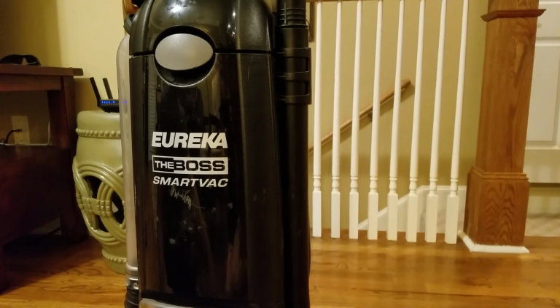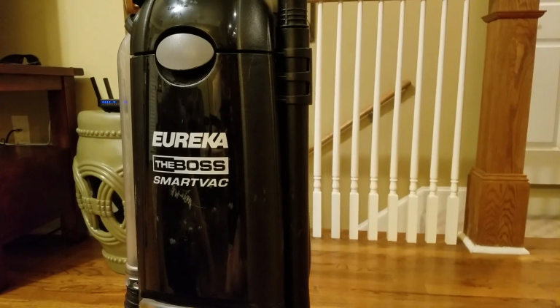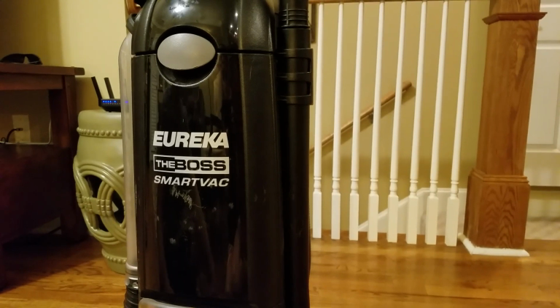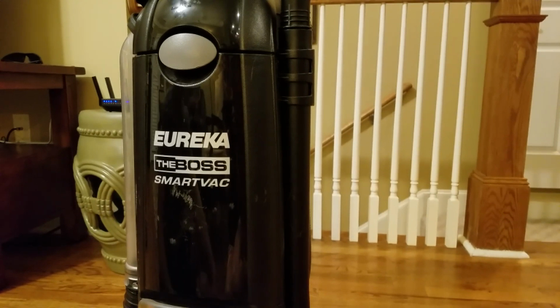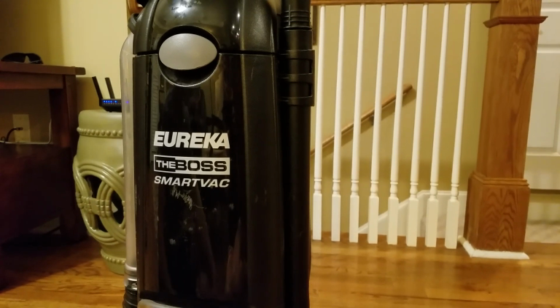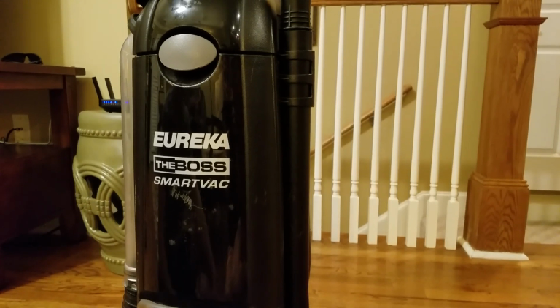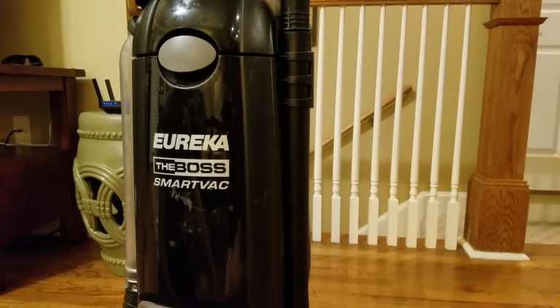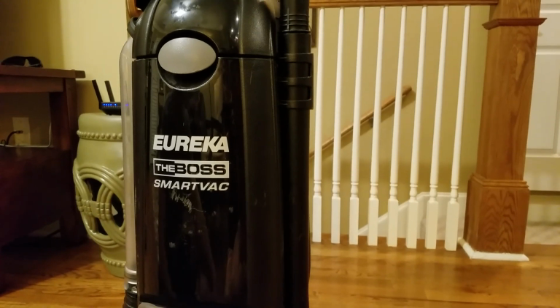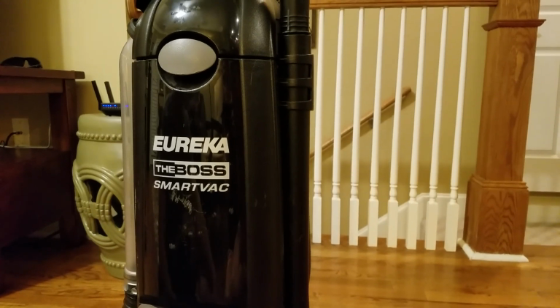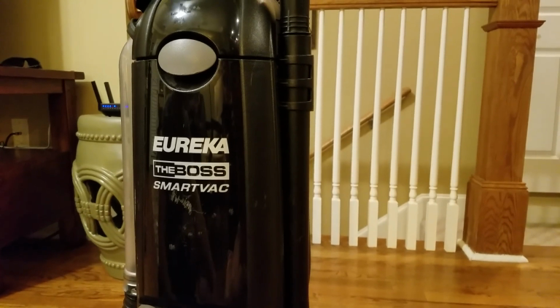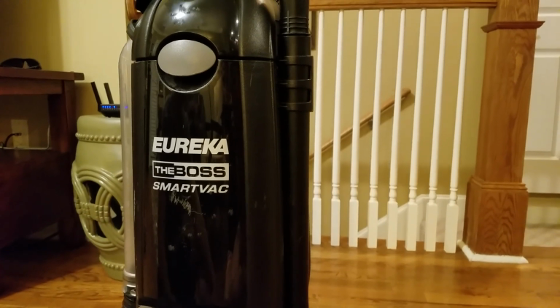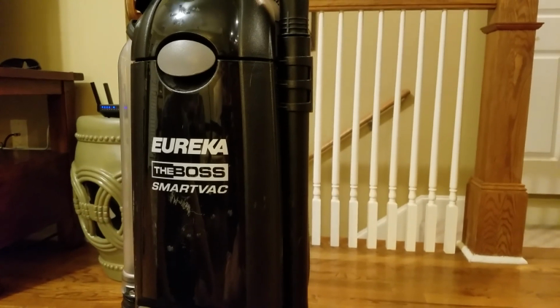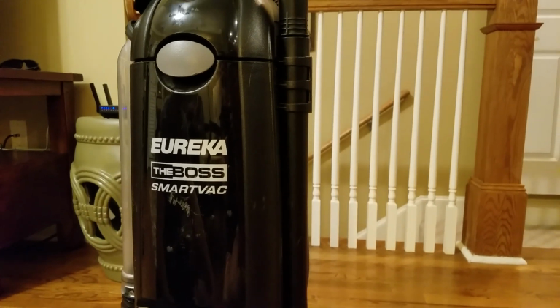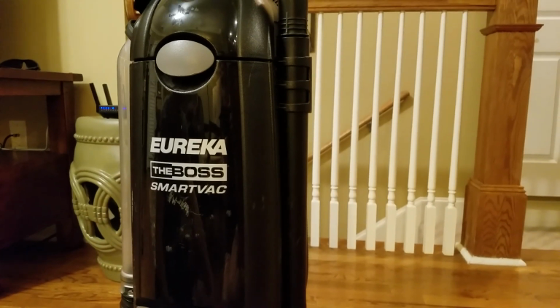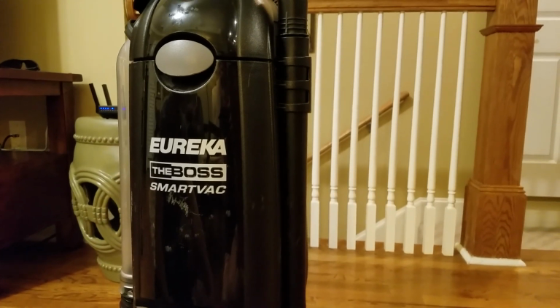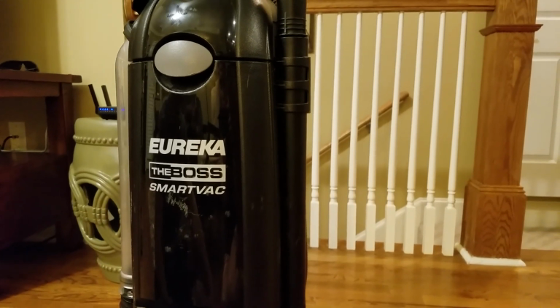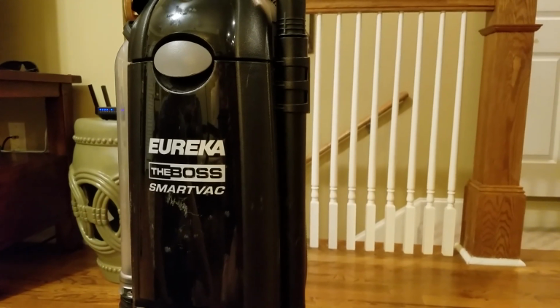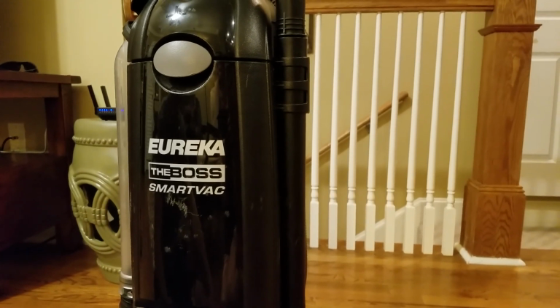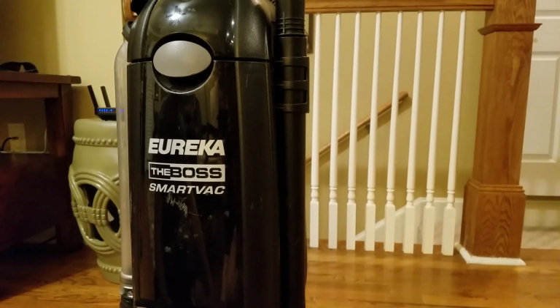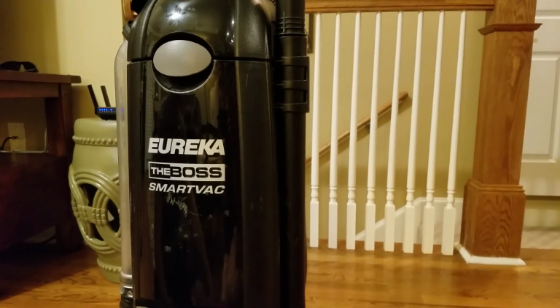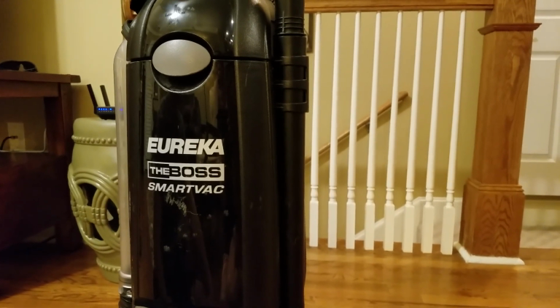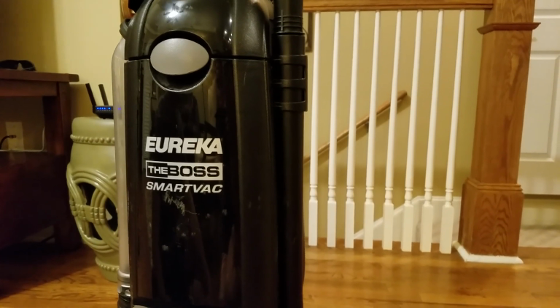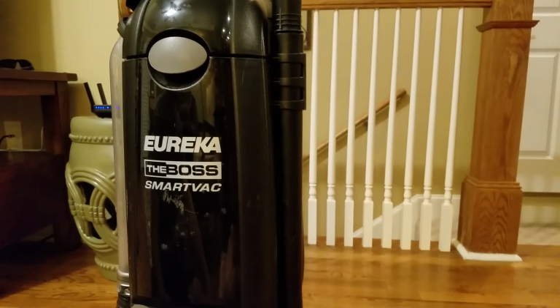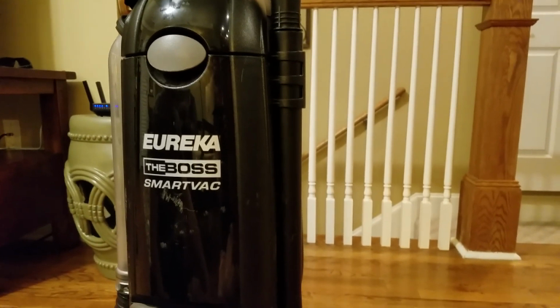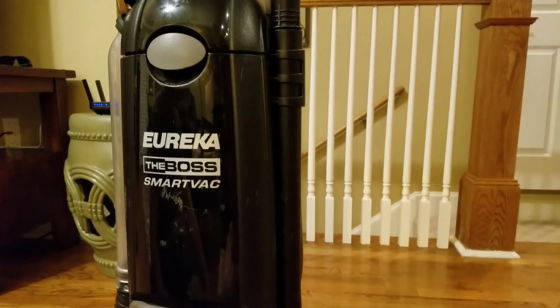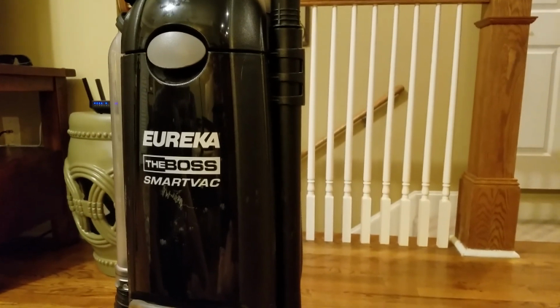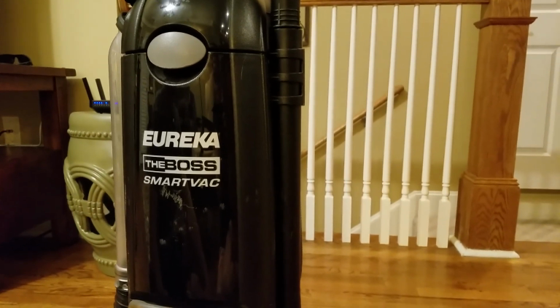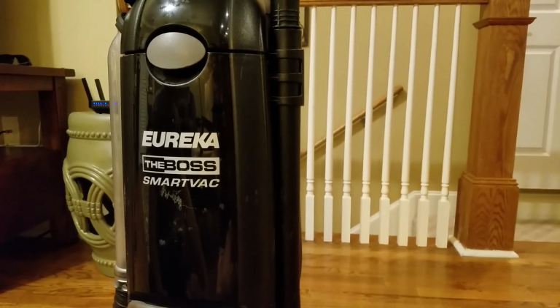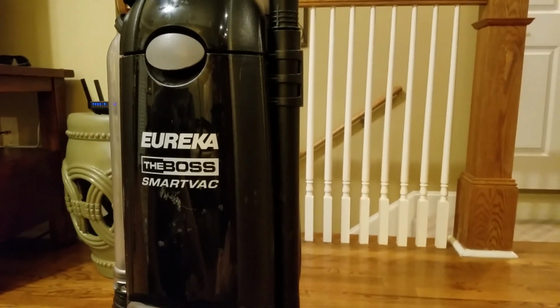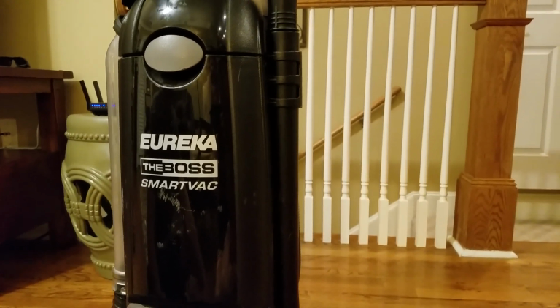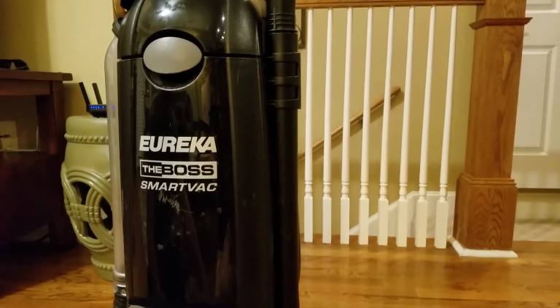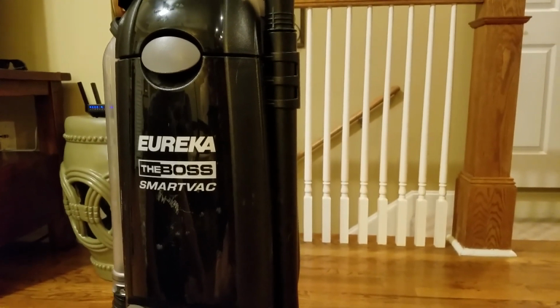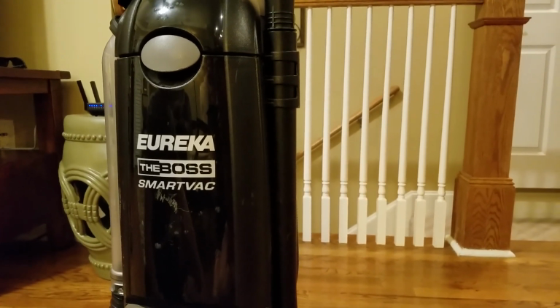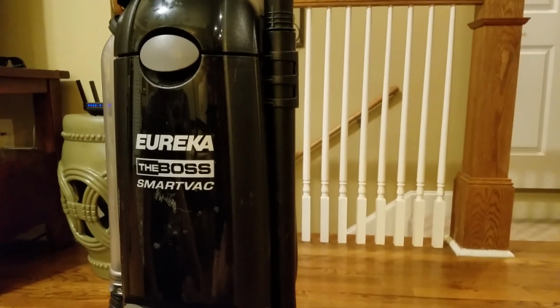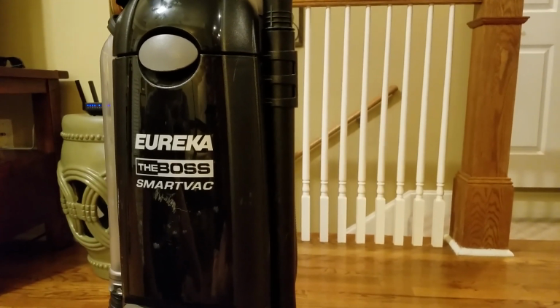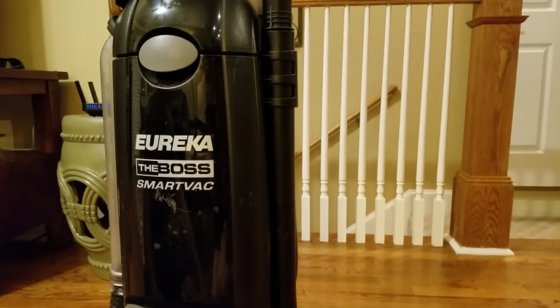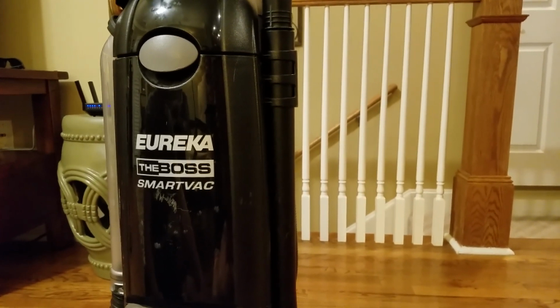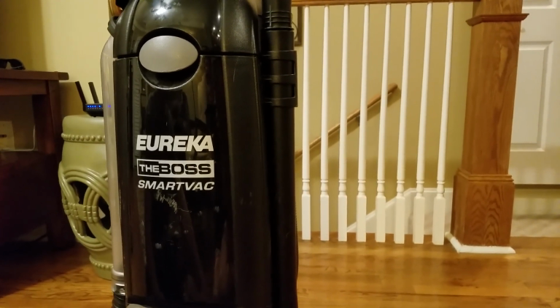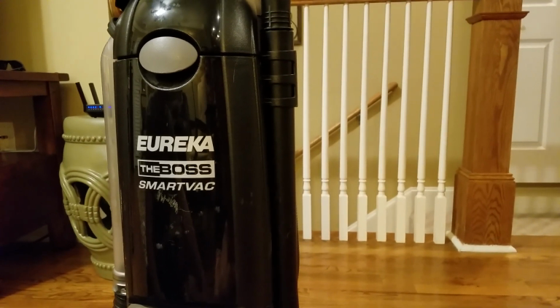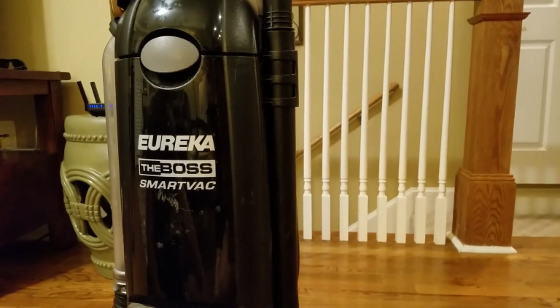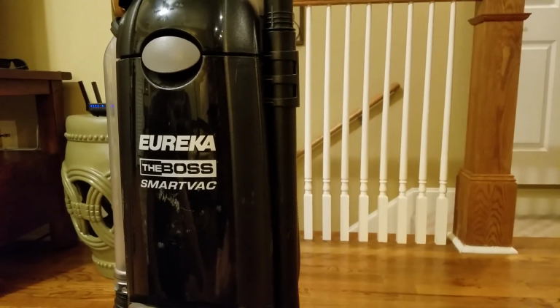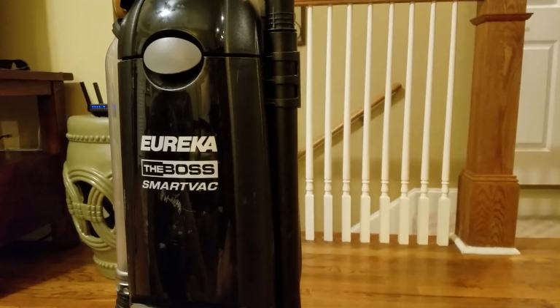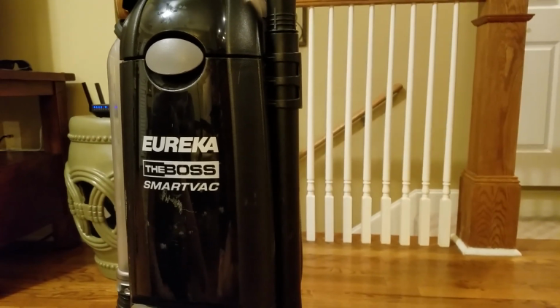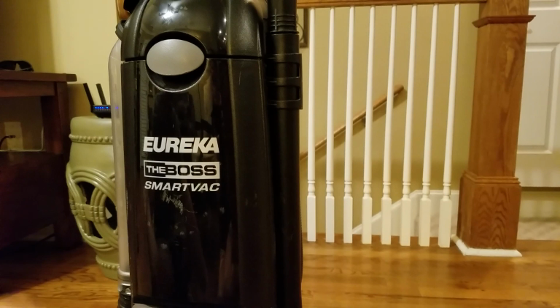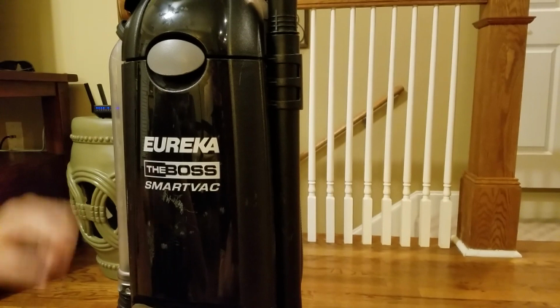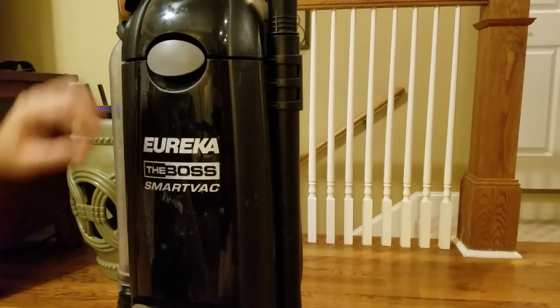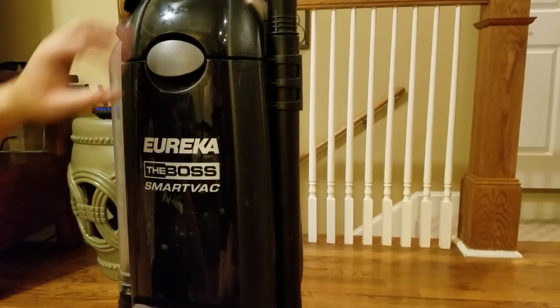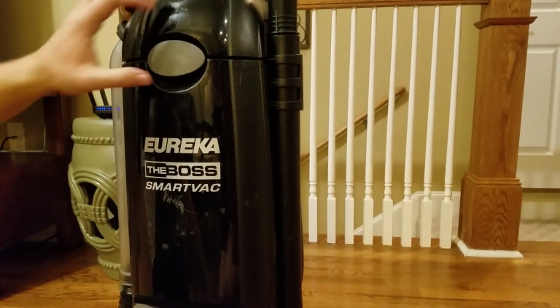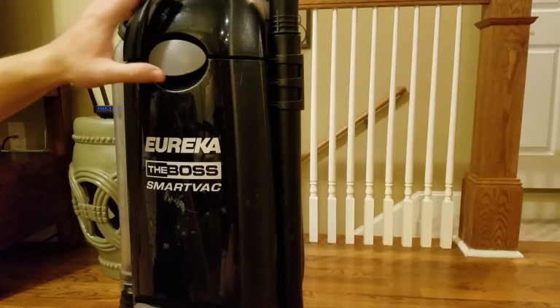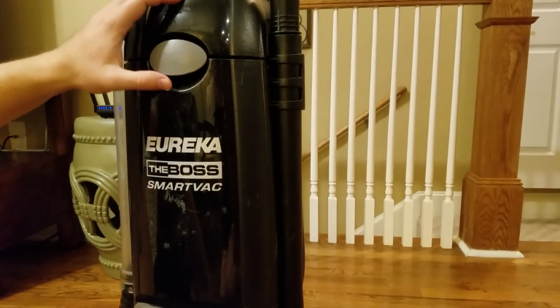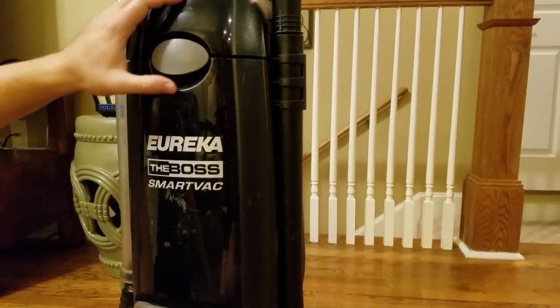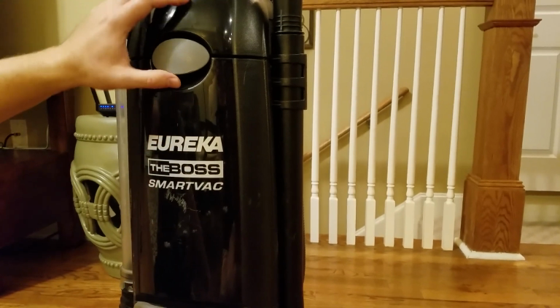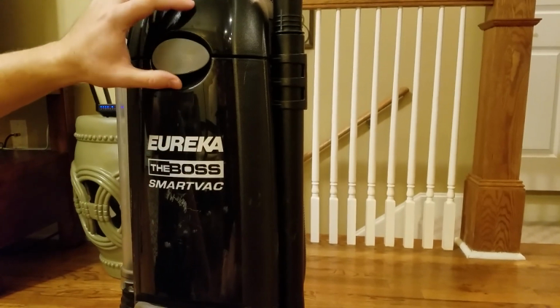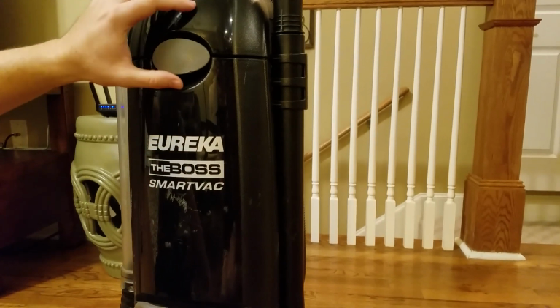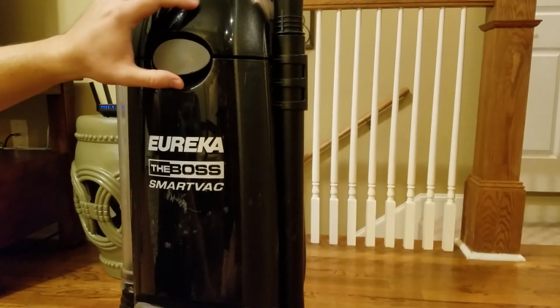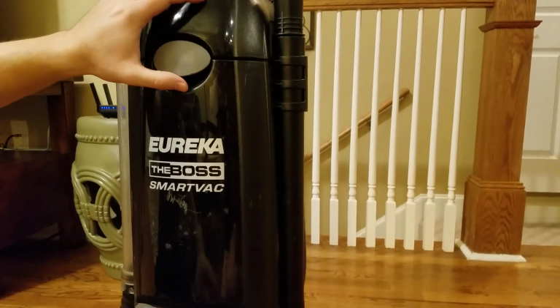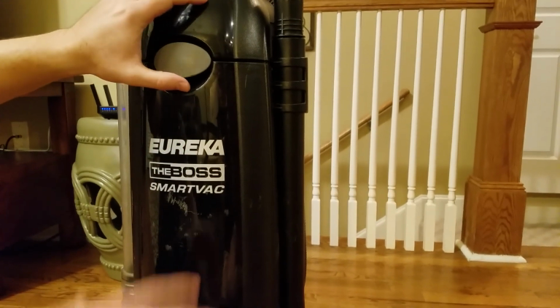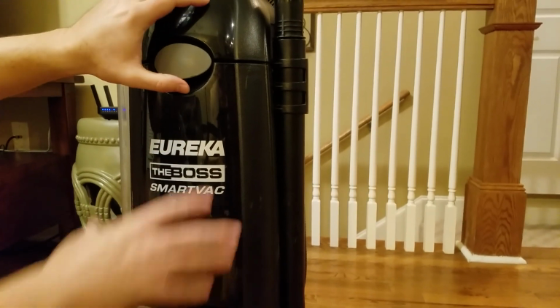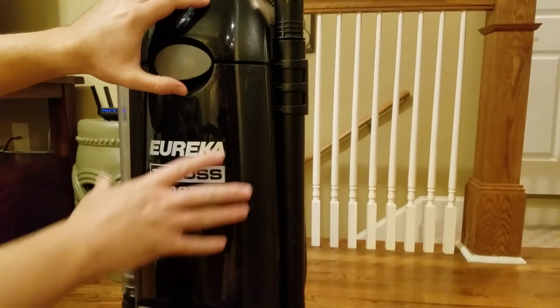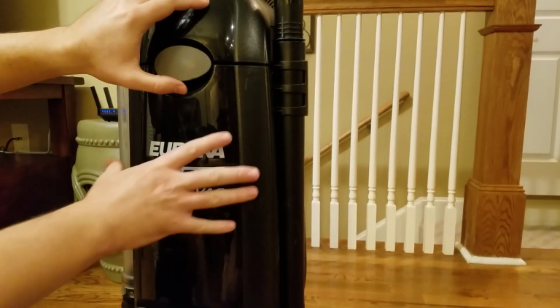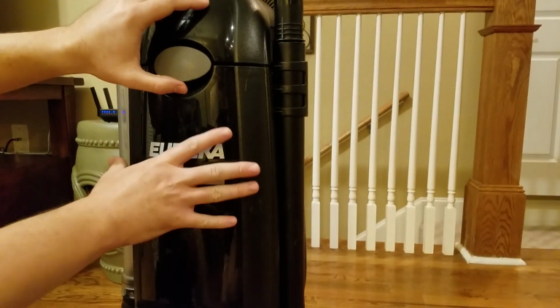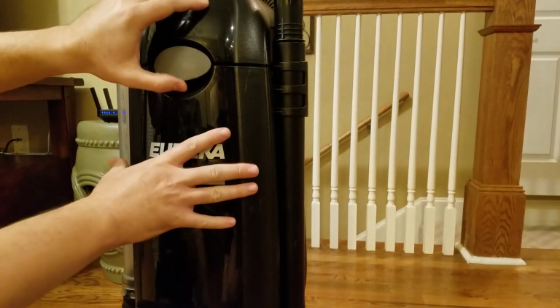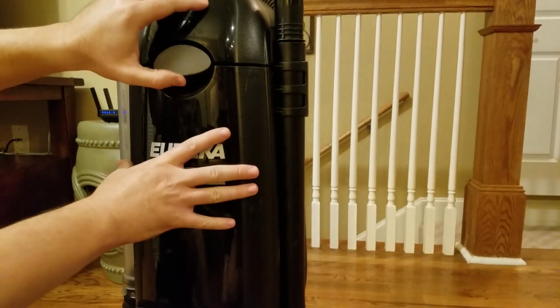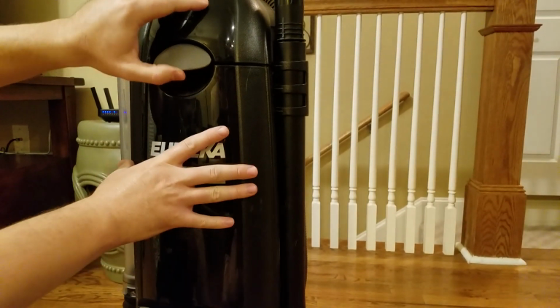Hey guys, I'm going to show you how to change the bag on this Eureka the Boss SmartVac. So let me go ahead and open up the cover right here.